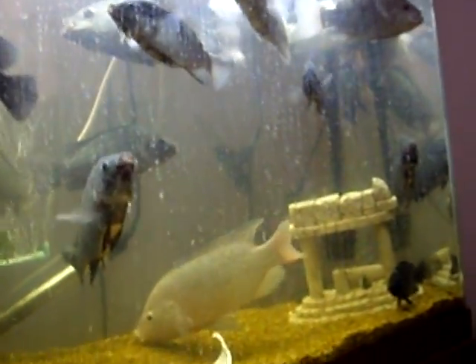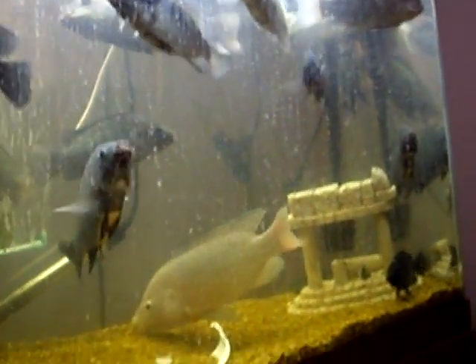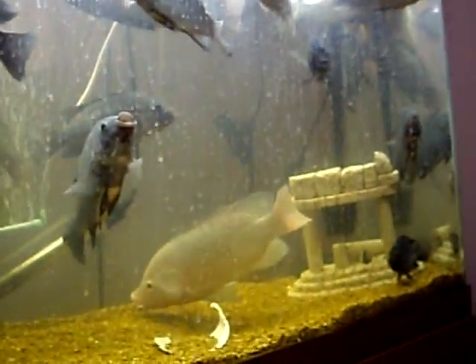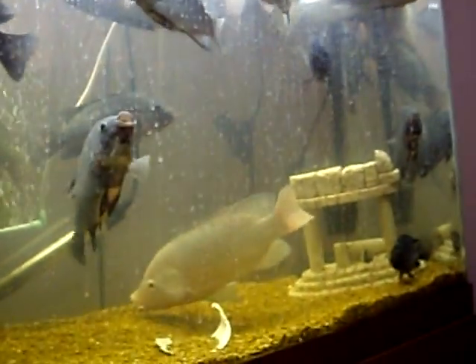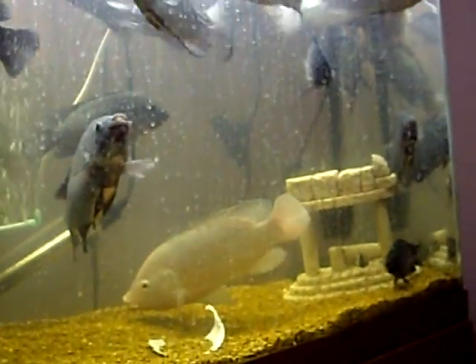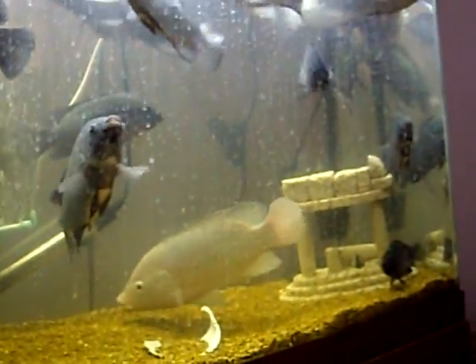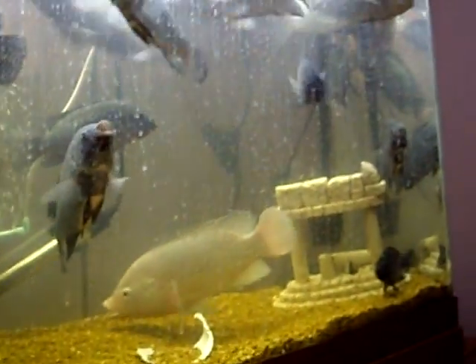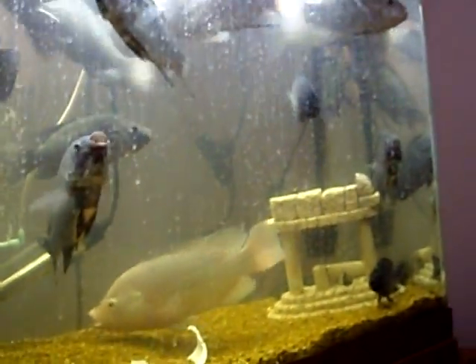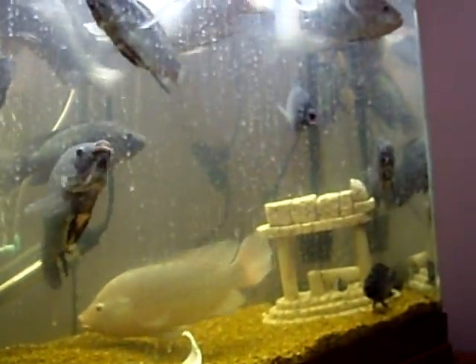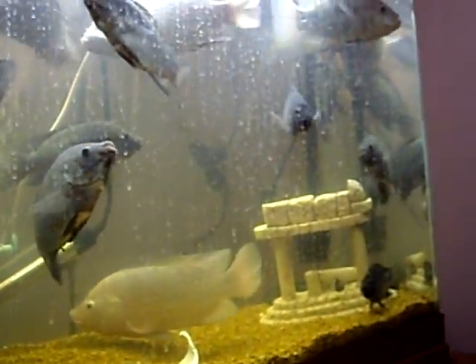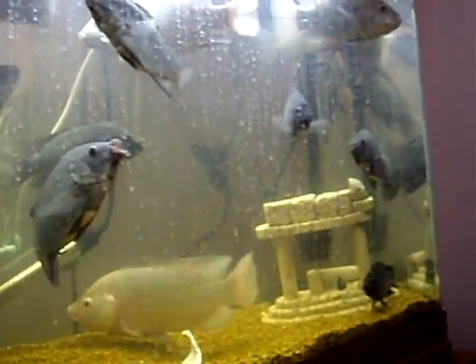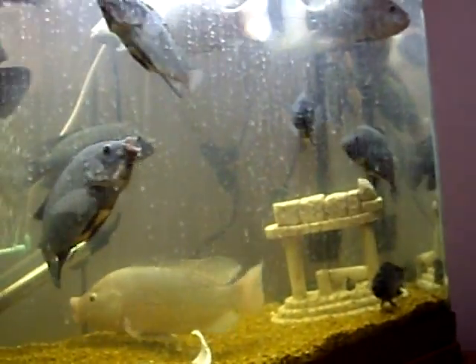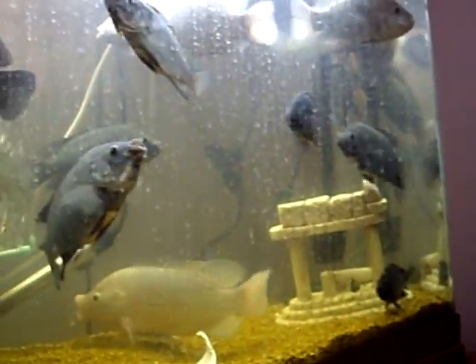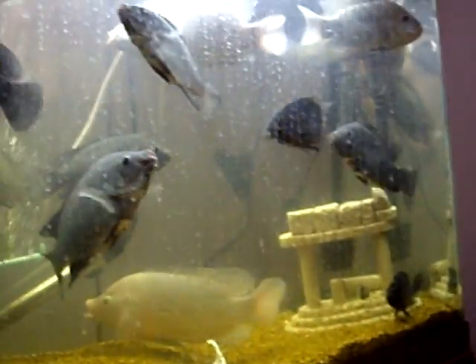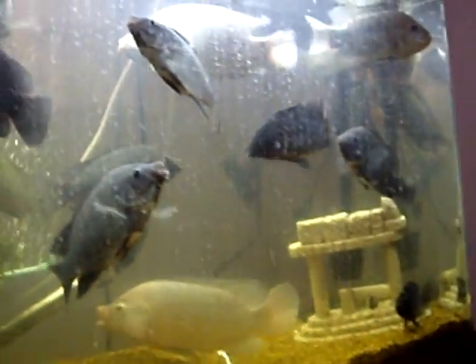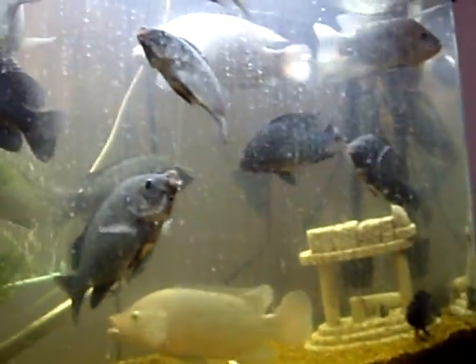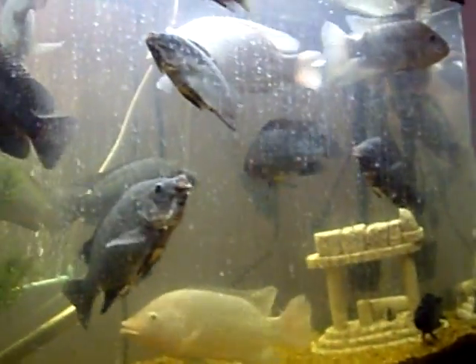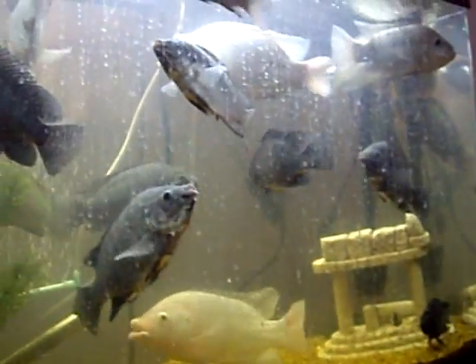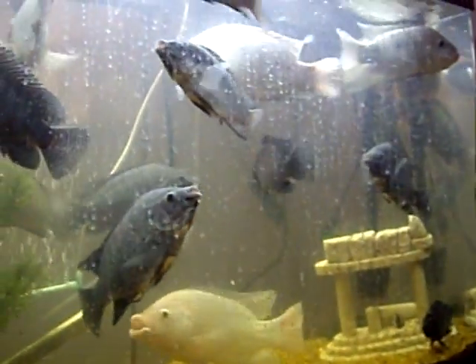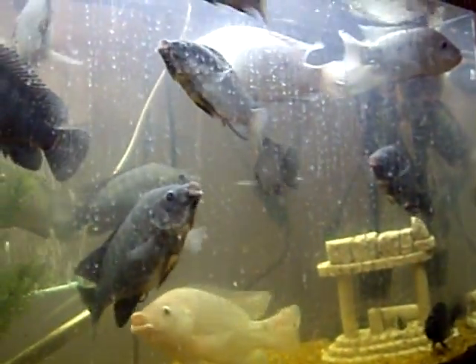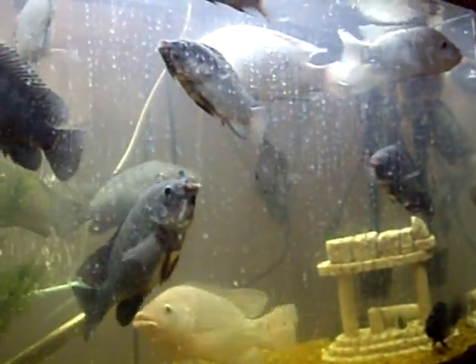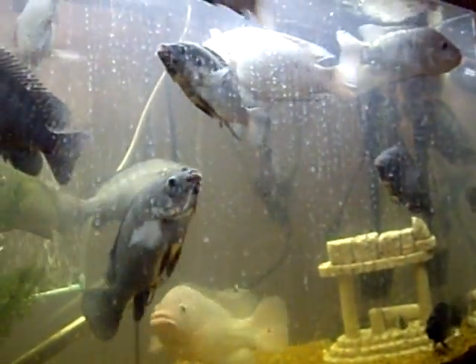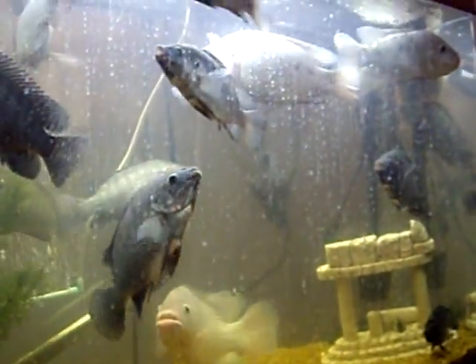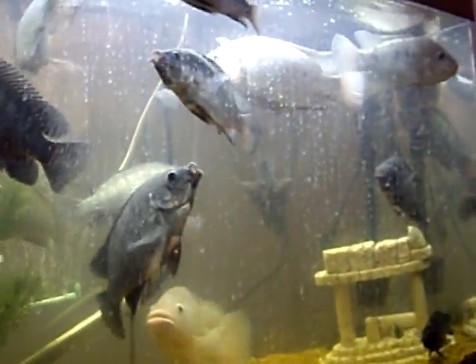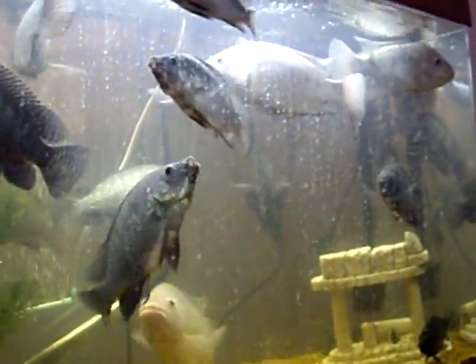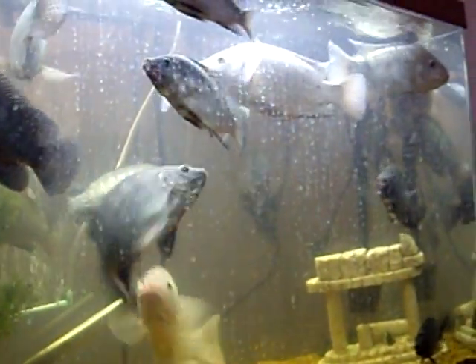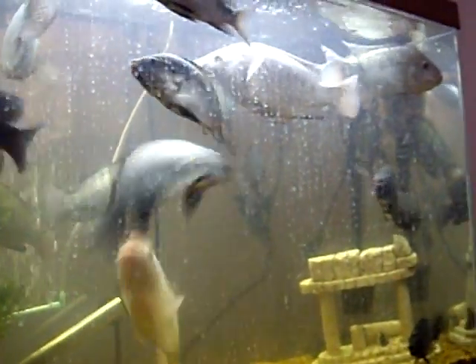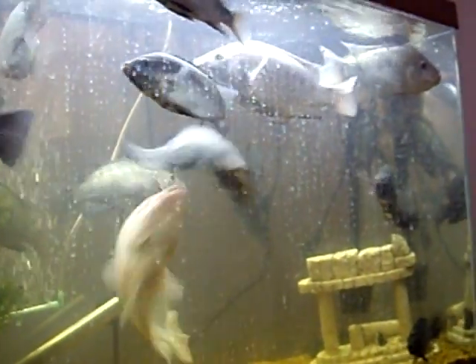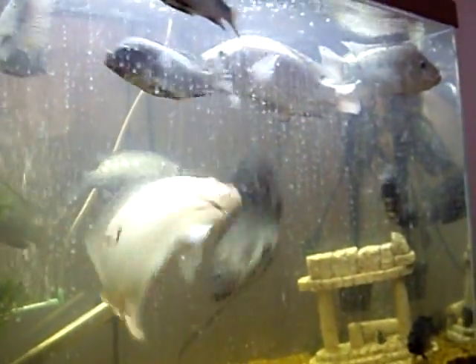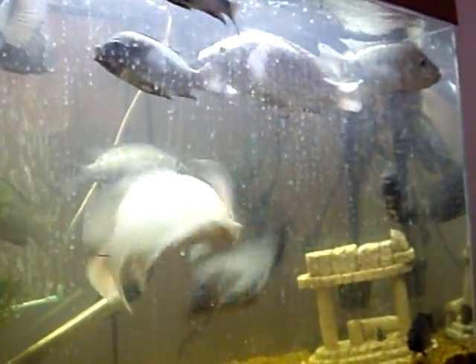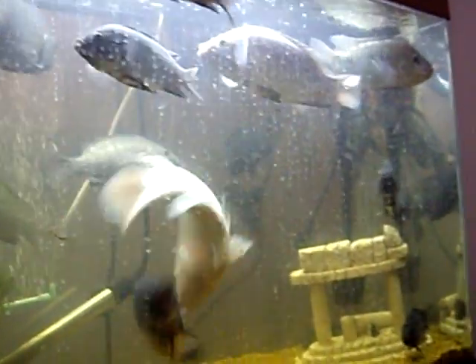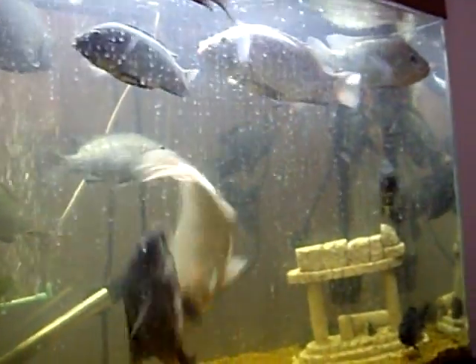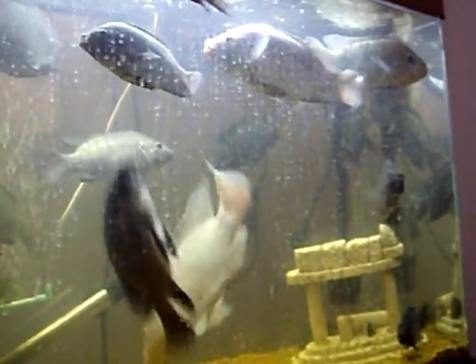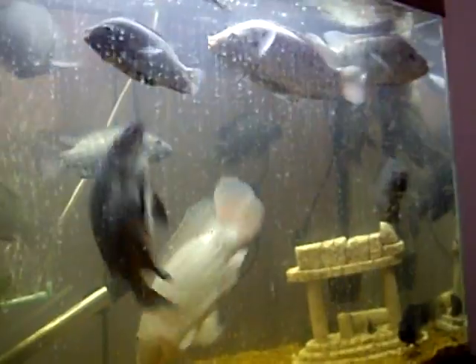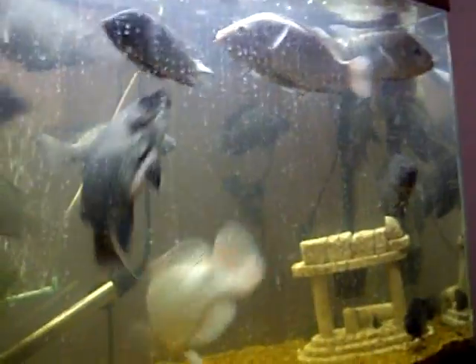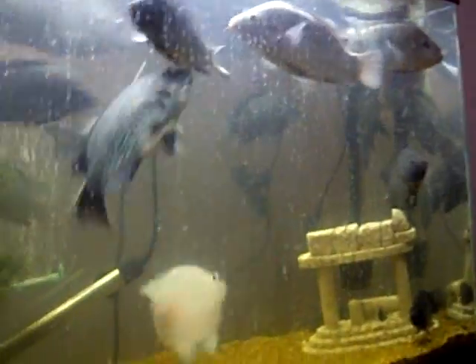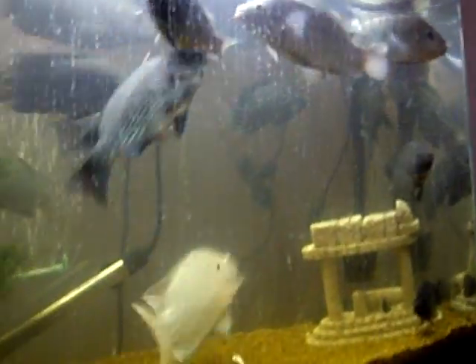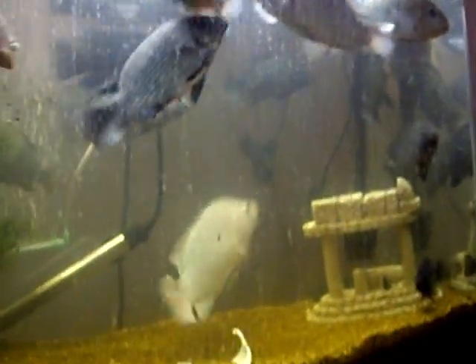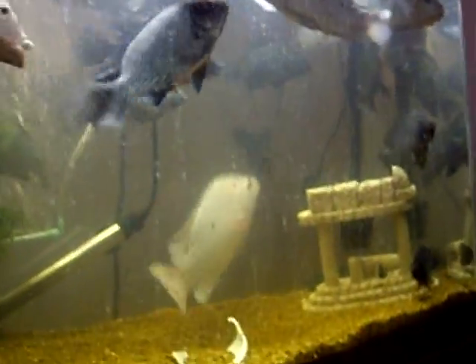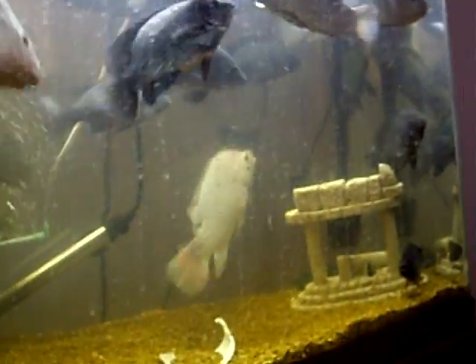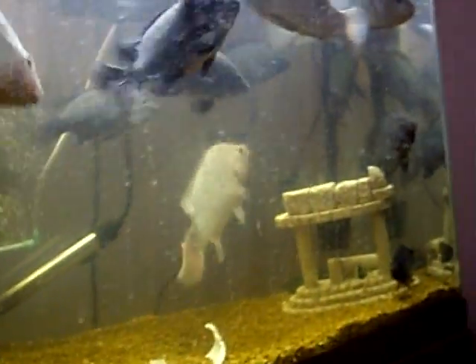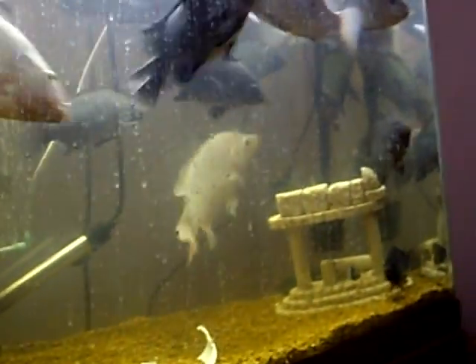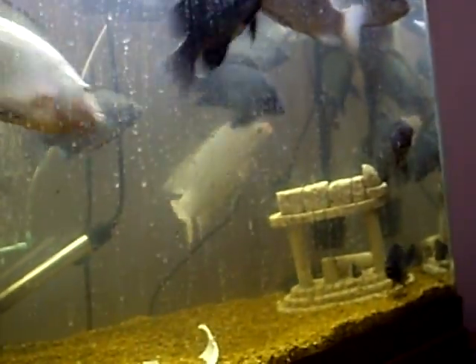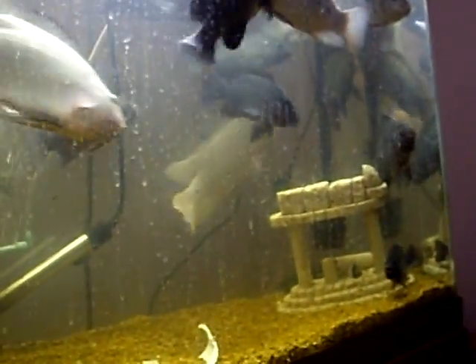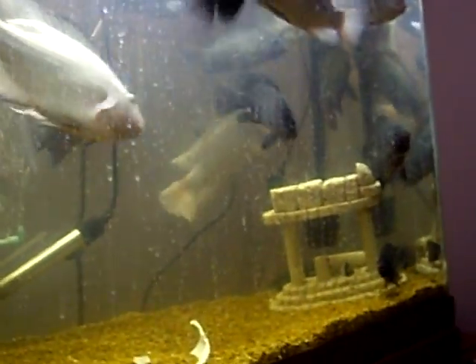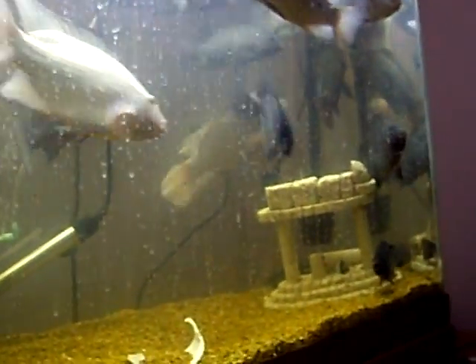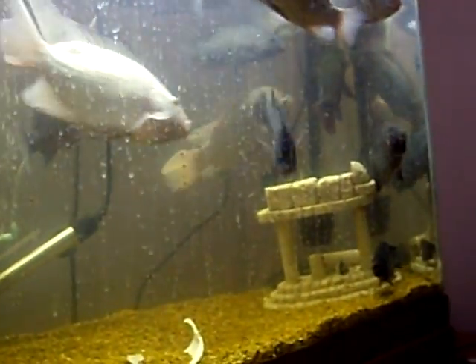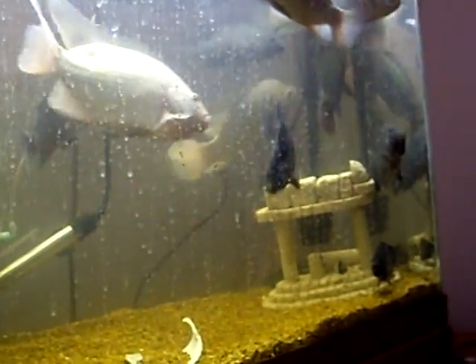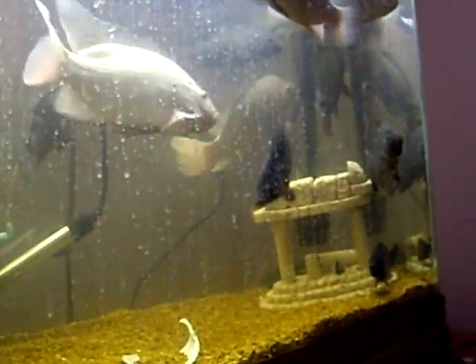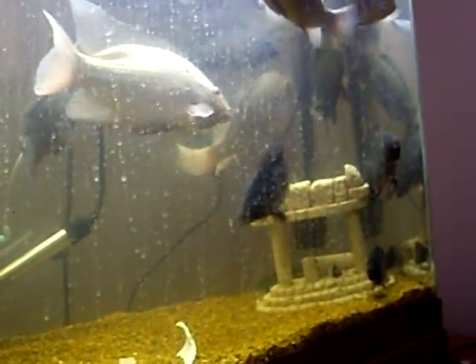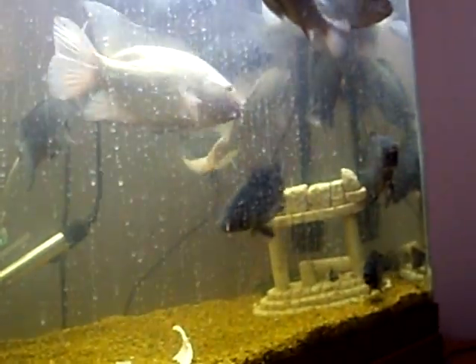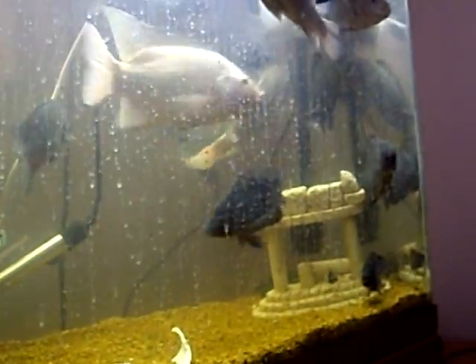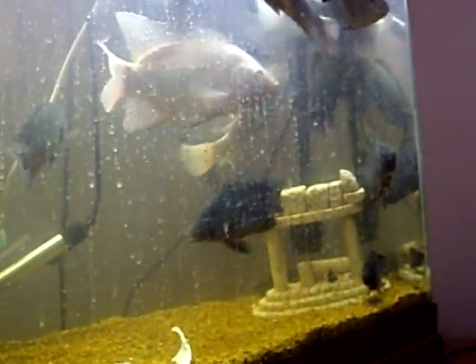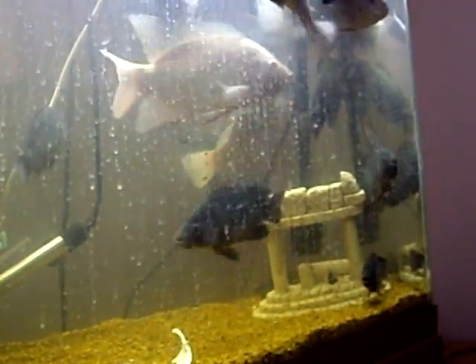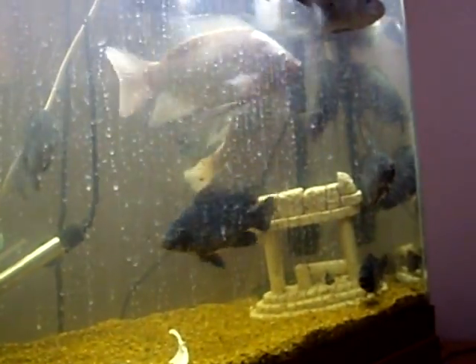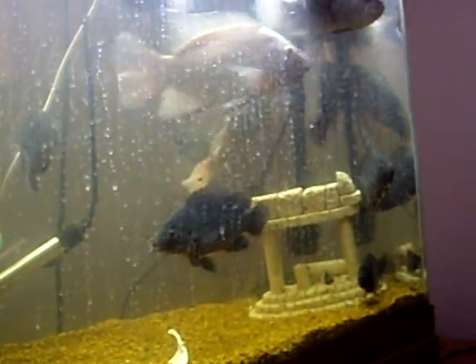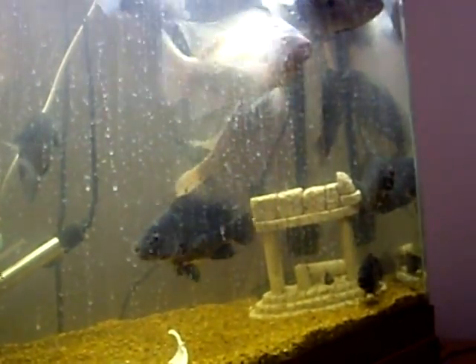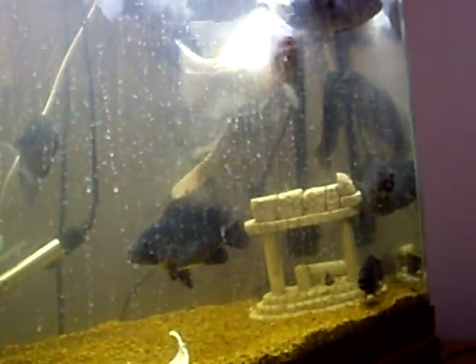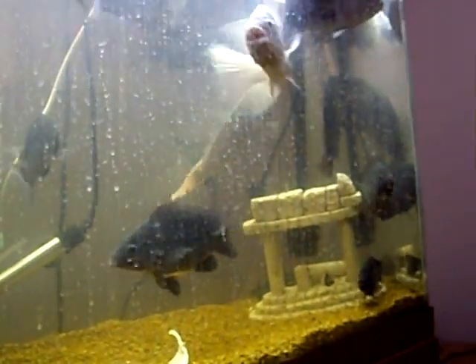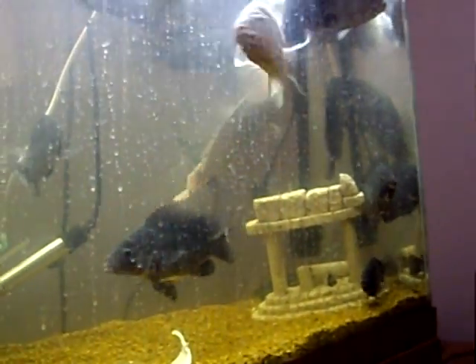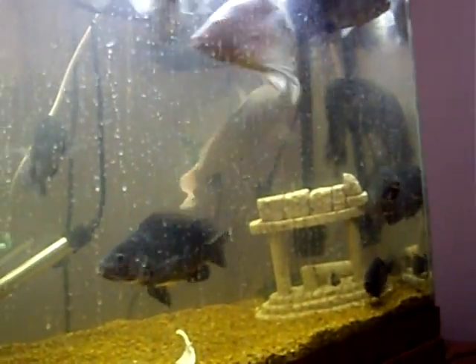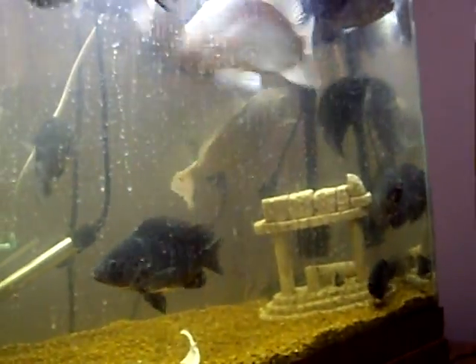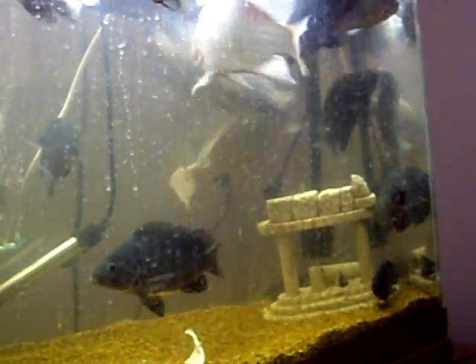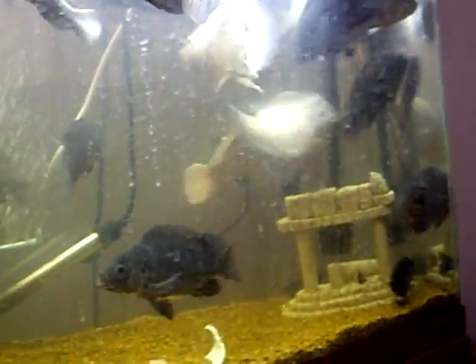The lighter ones are the red tilapia, which I don't know why they call them red — they appear more white to me.